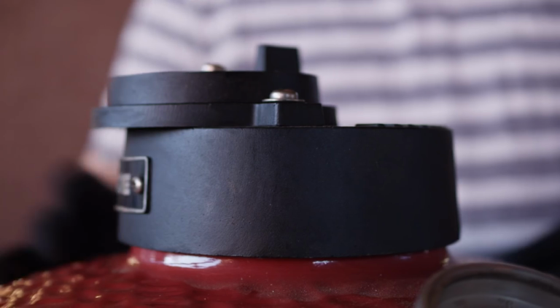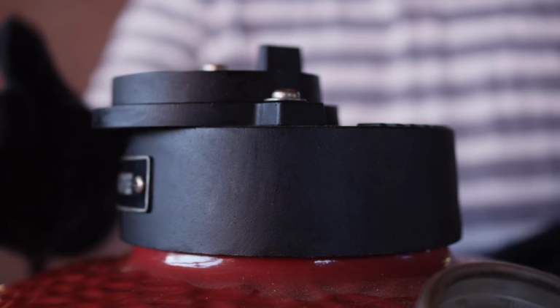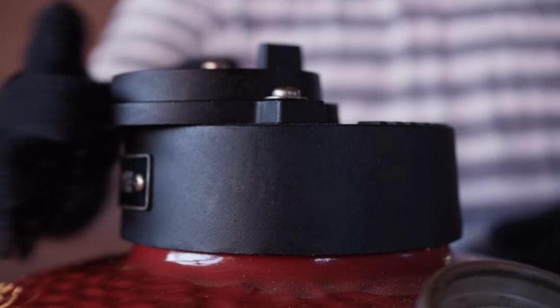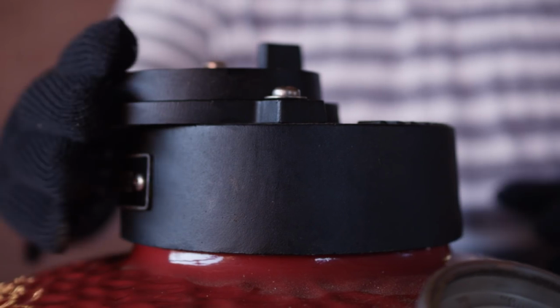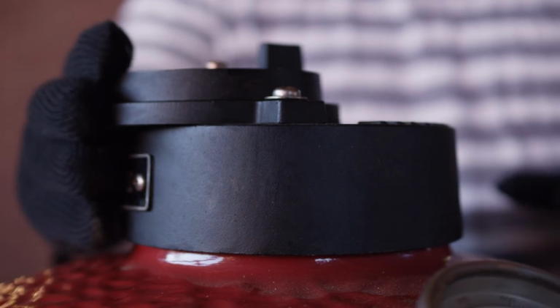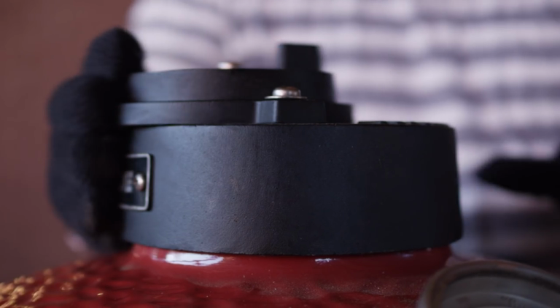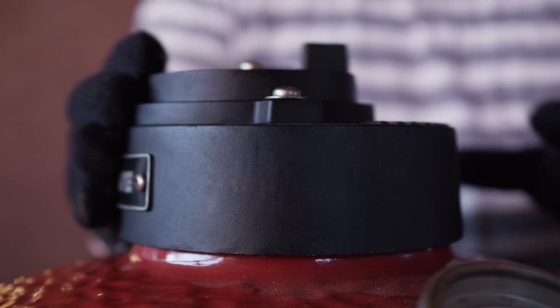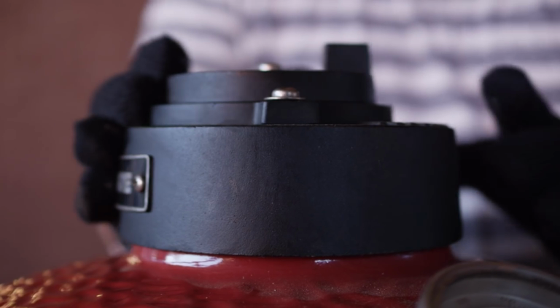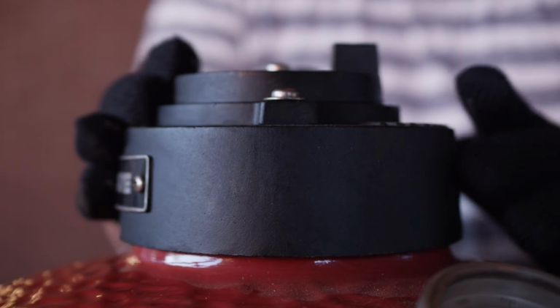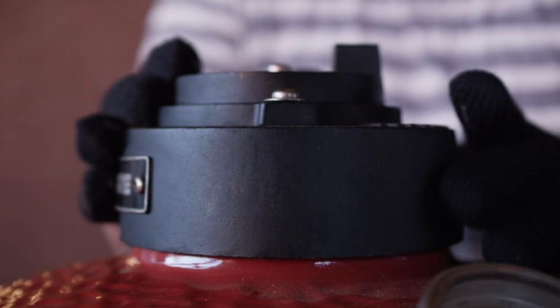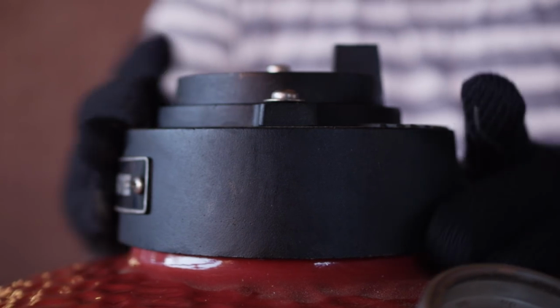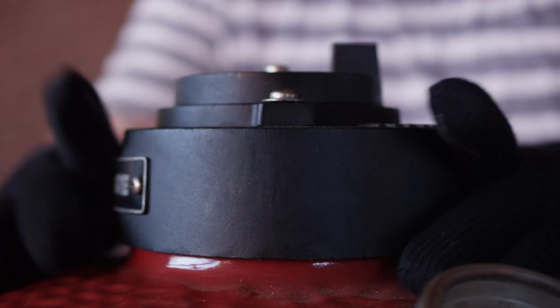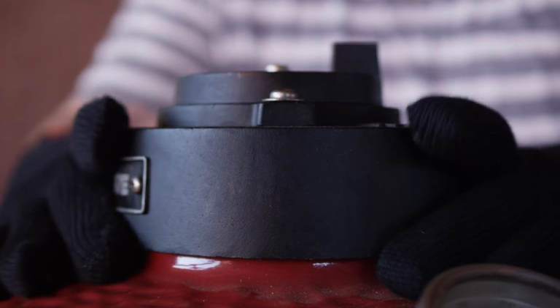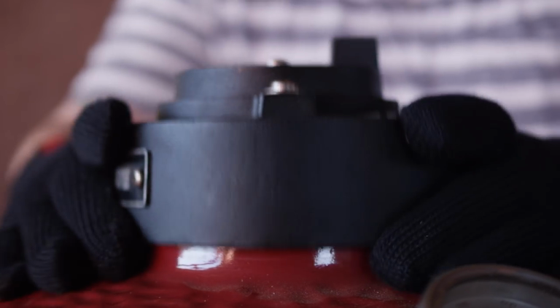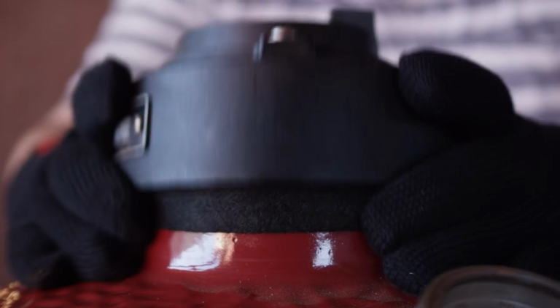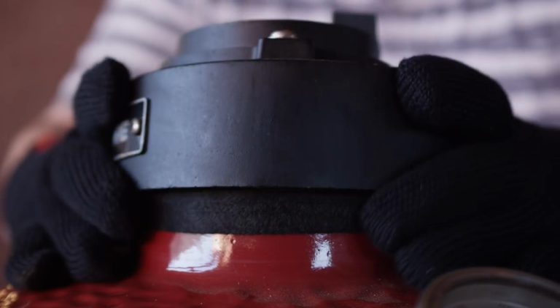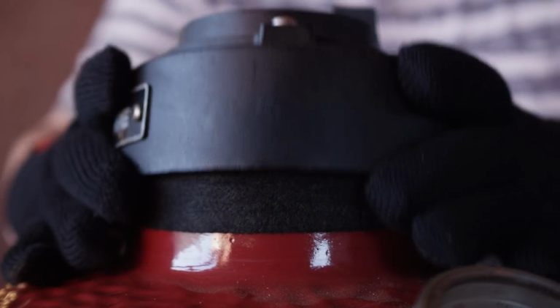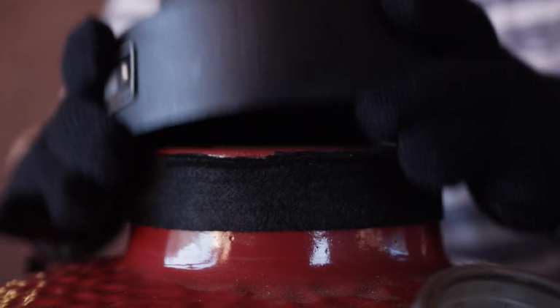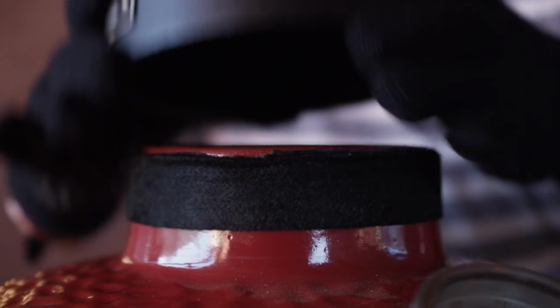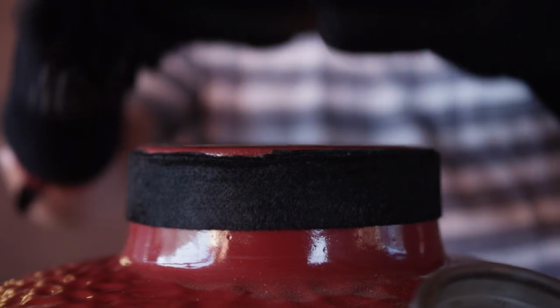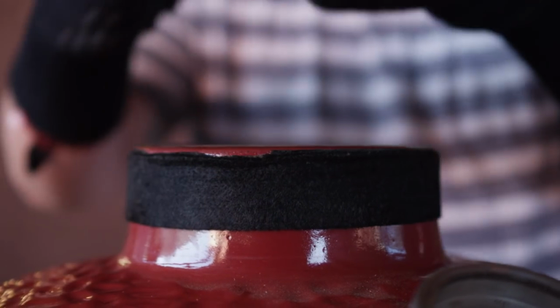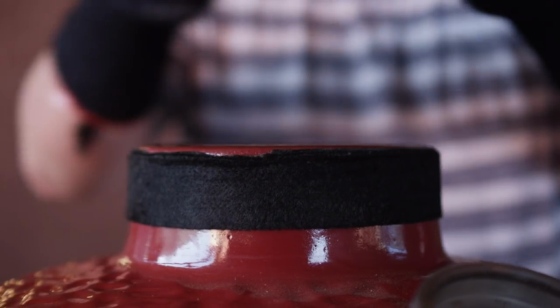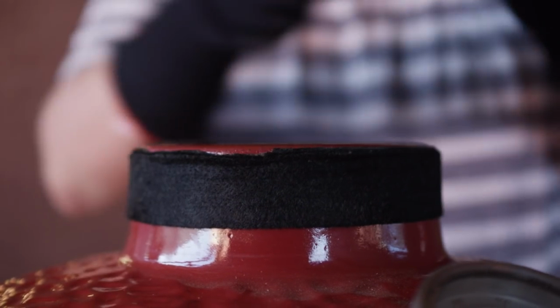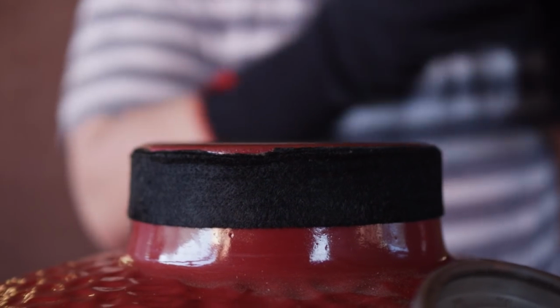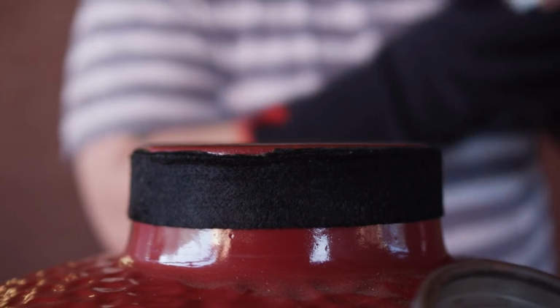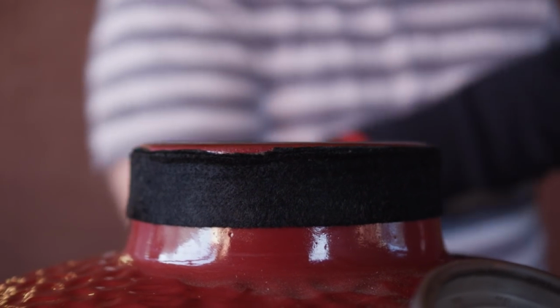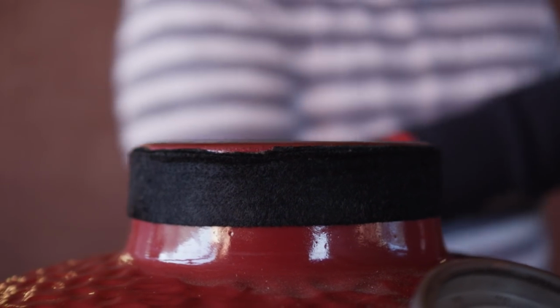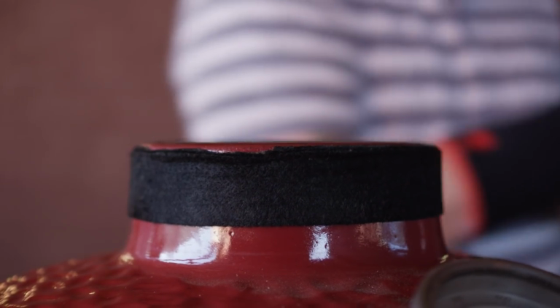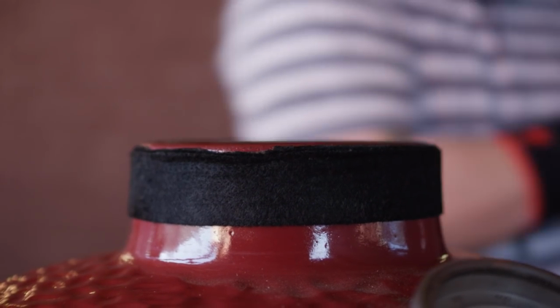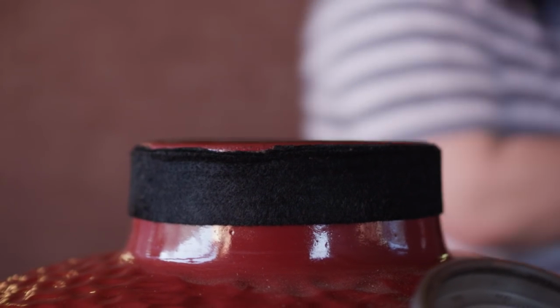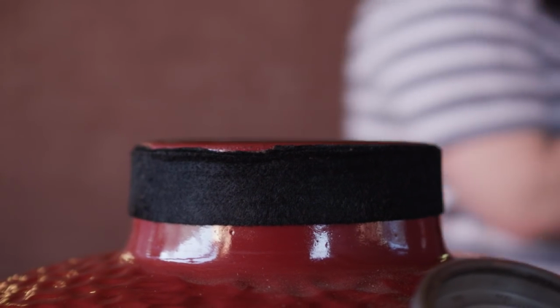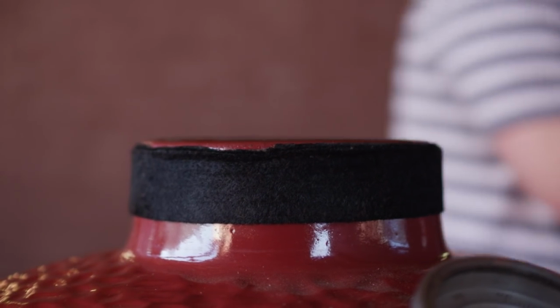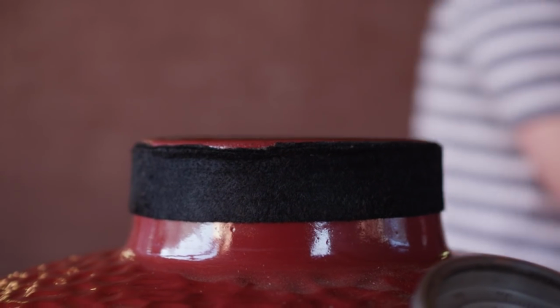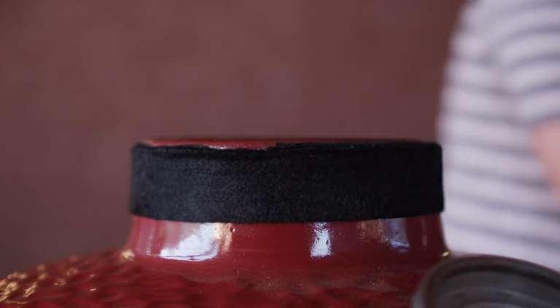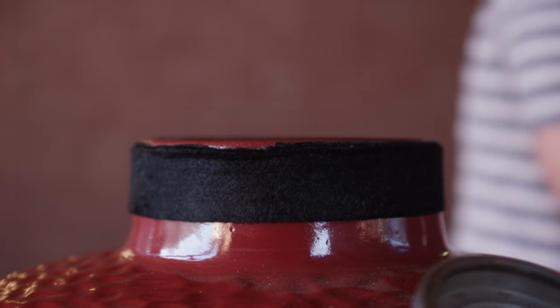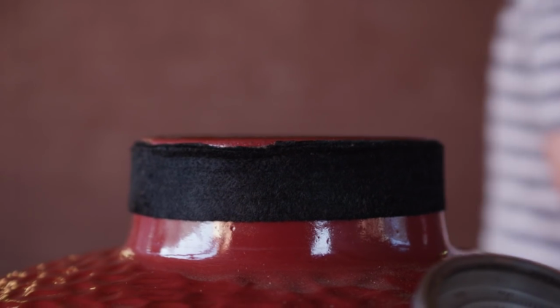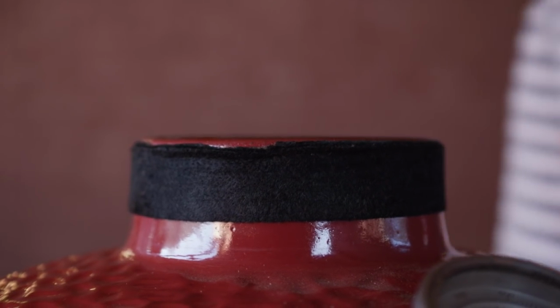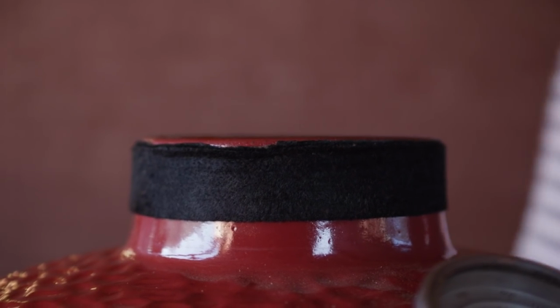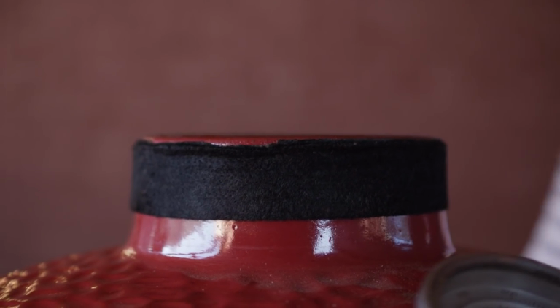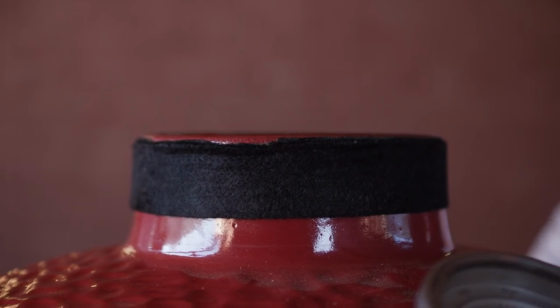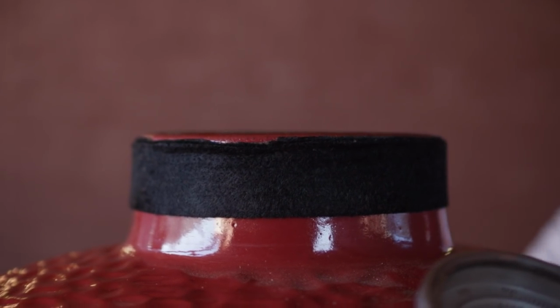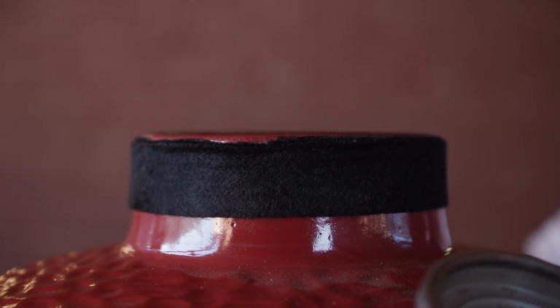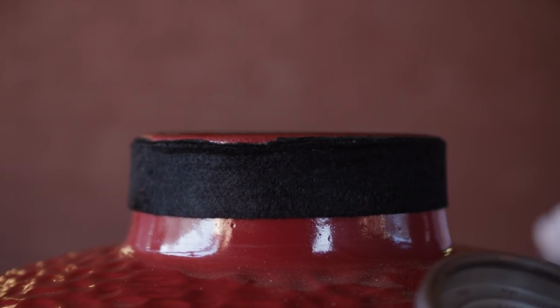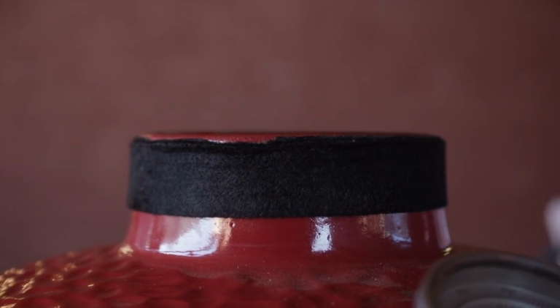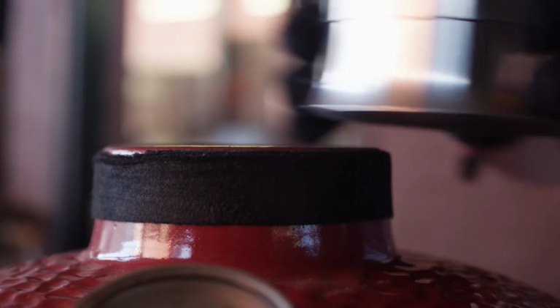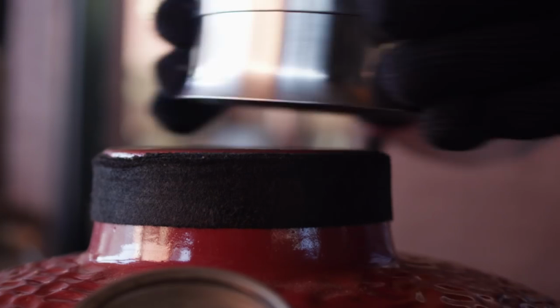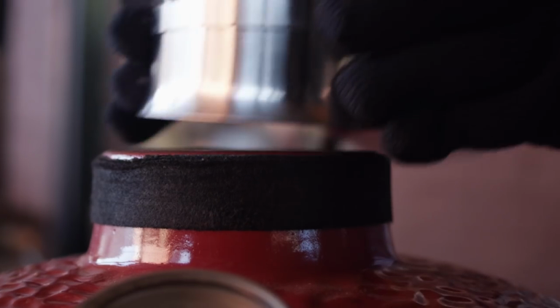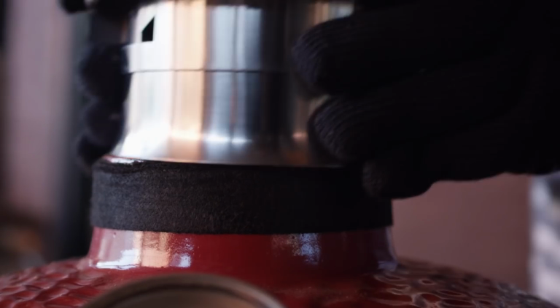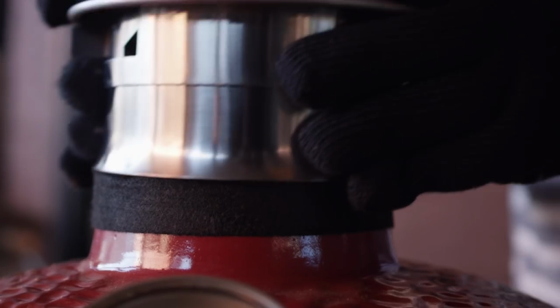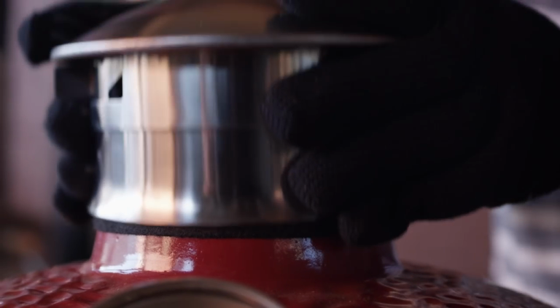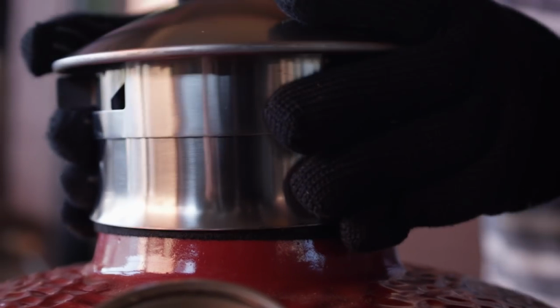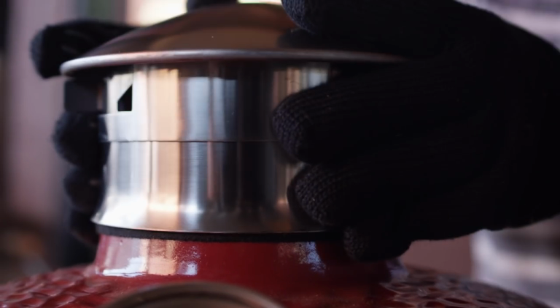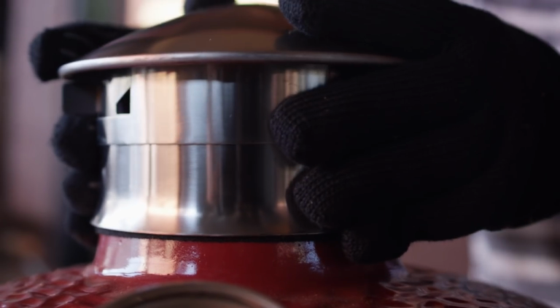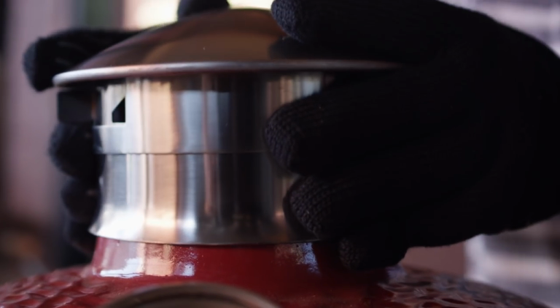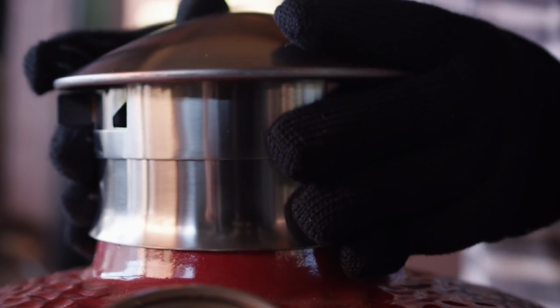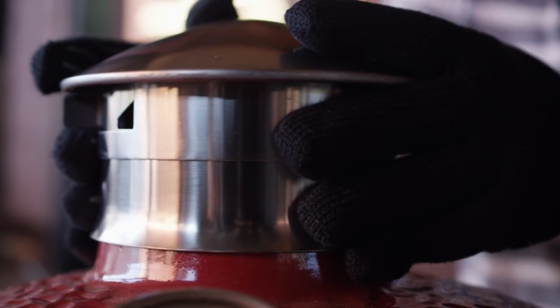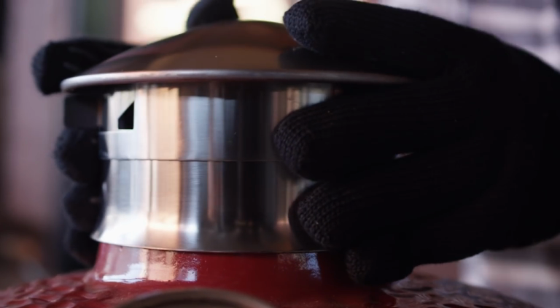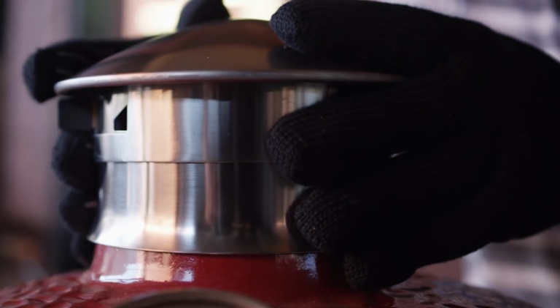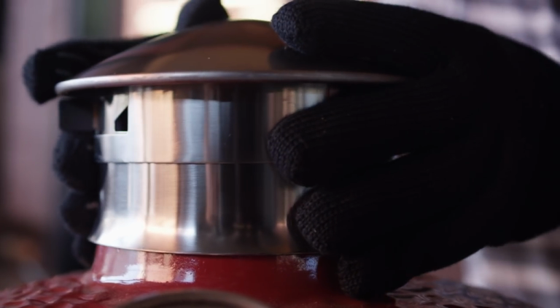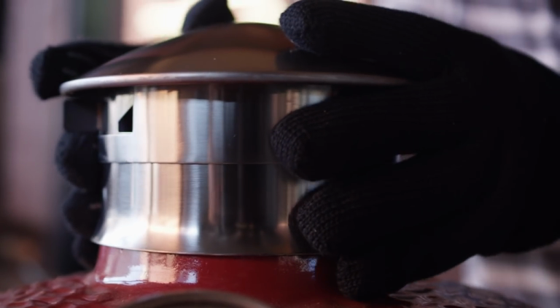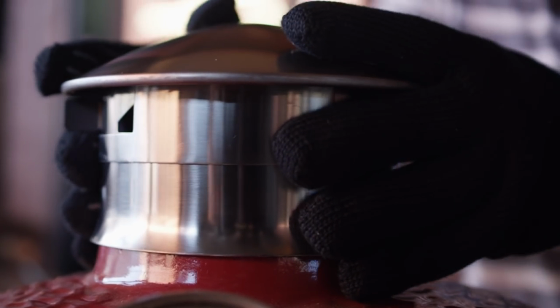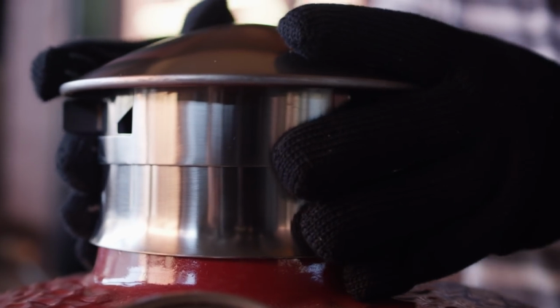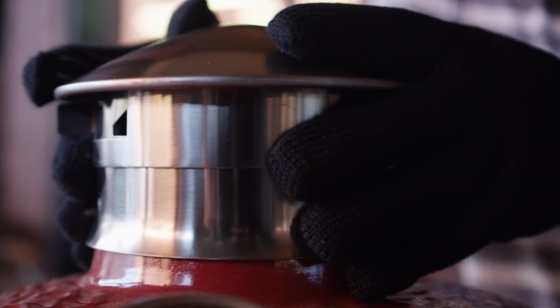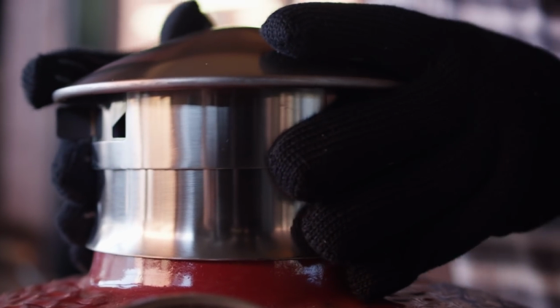The first thing you'll do is remove the cap from your current ceramic grill, then replace it with the Smokeware Chimney Cap.